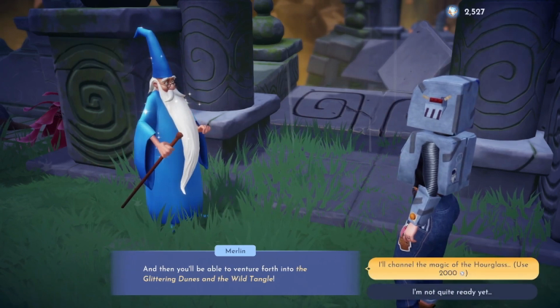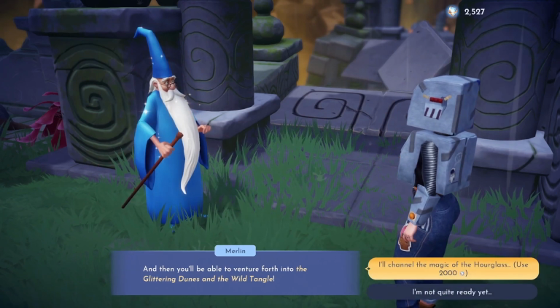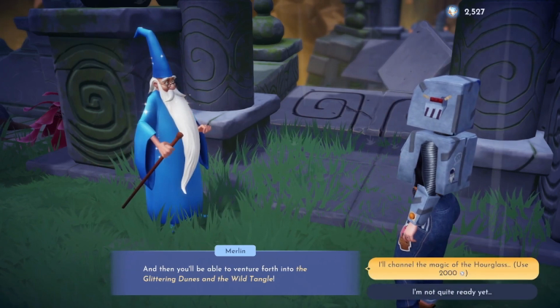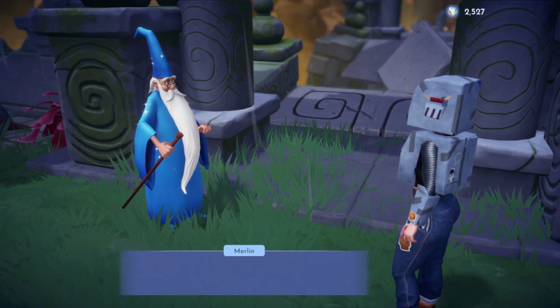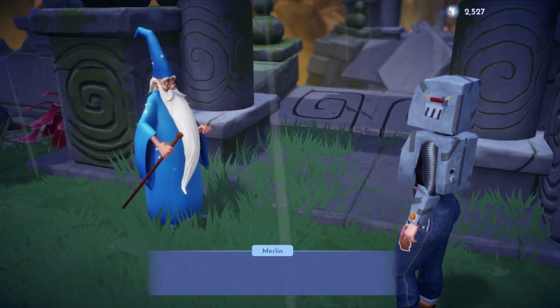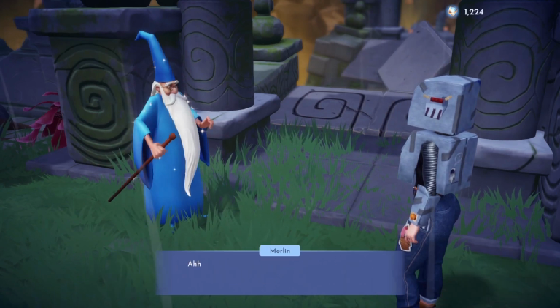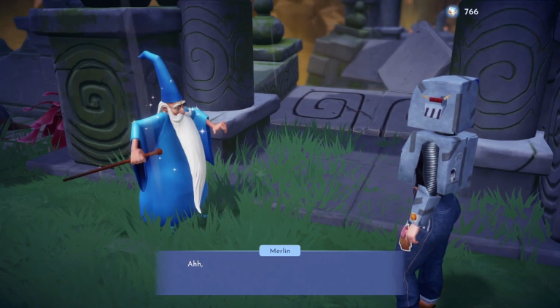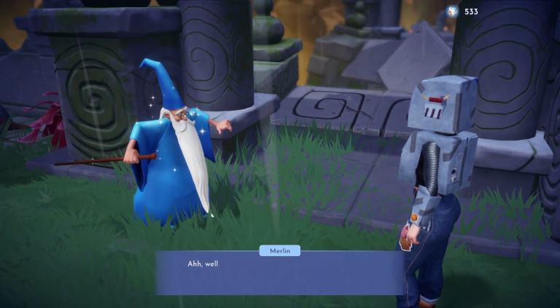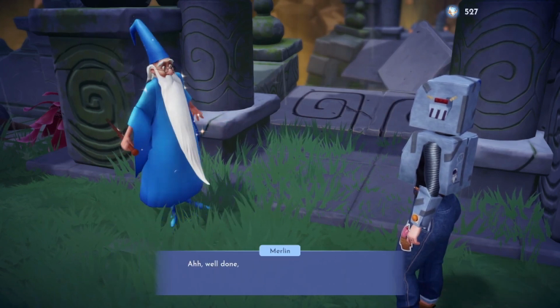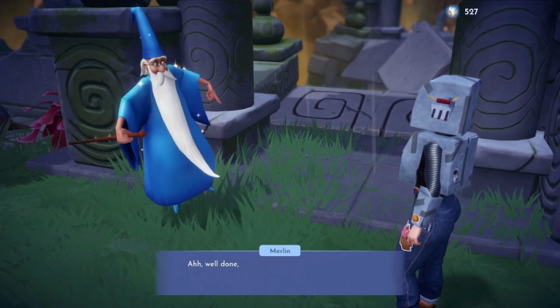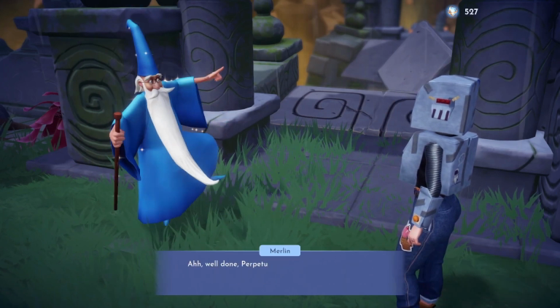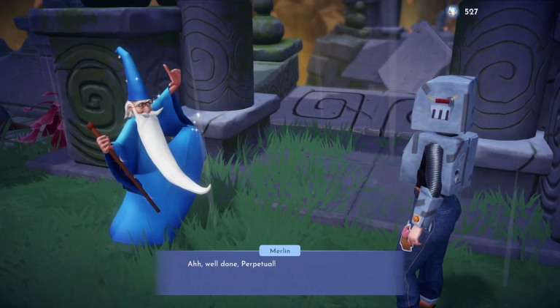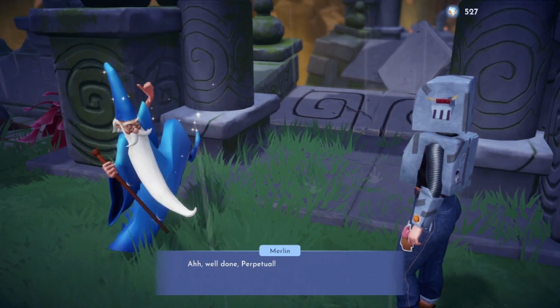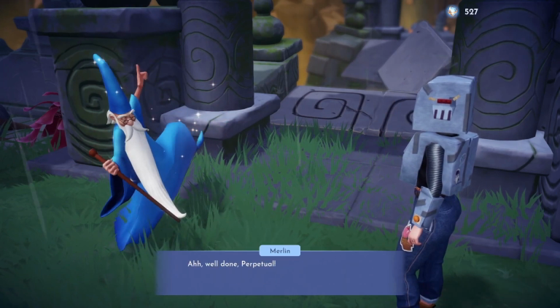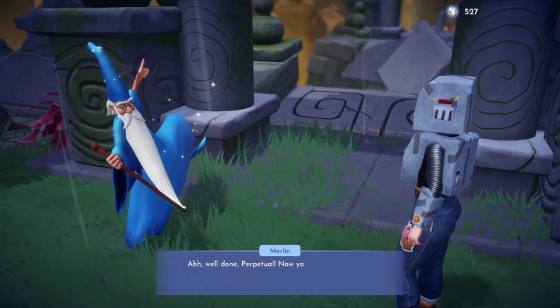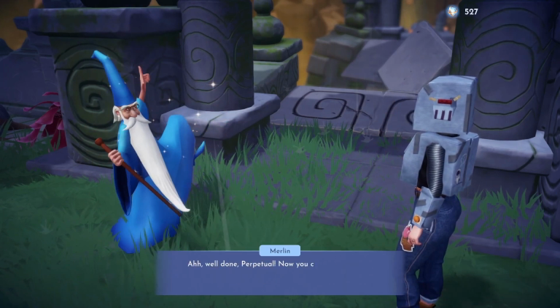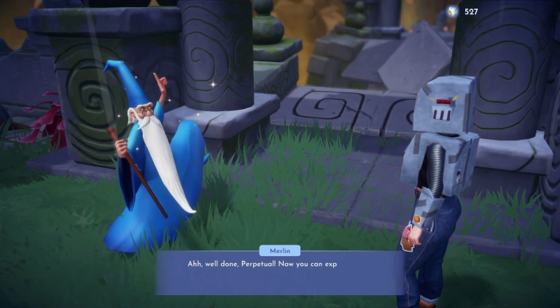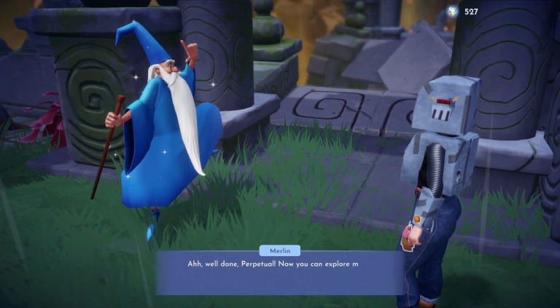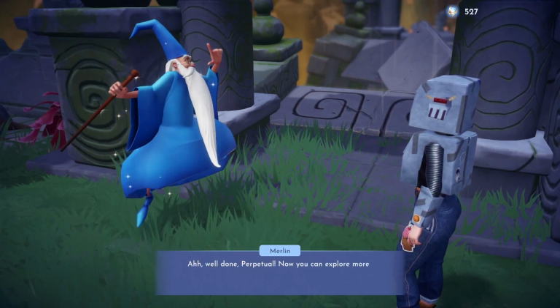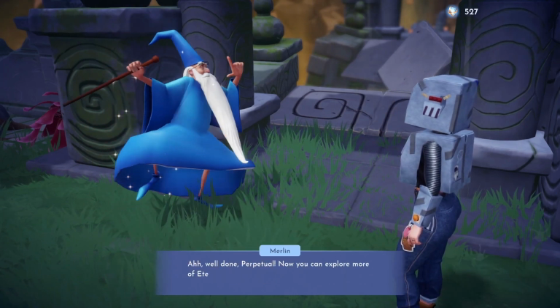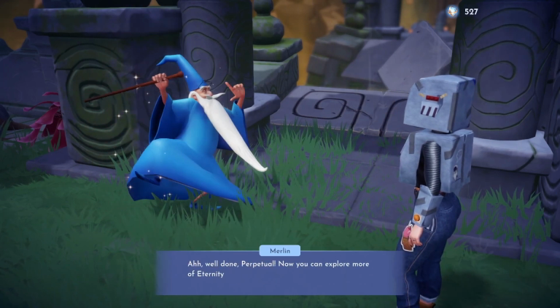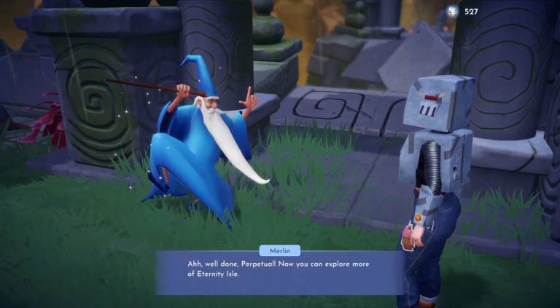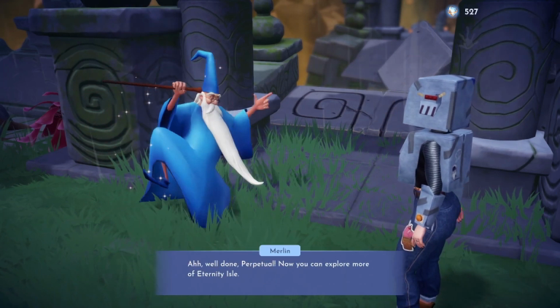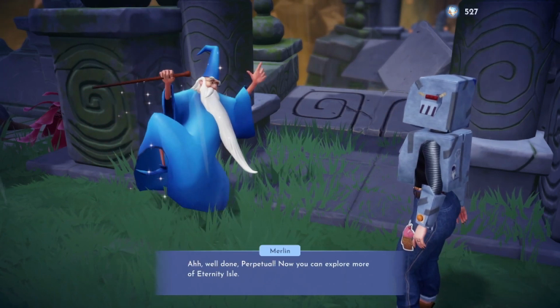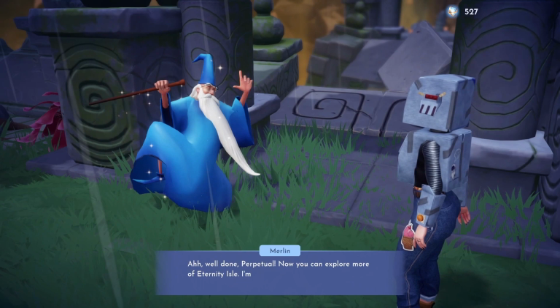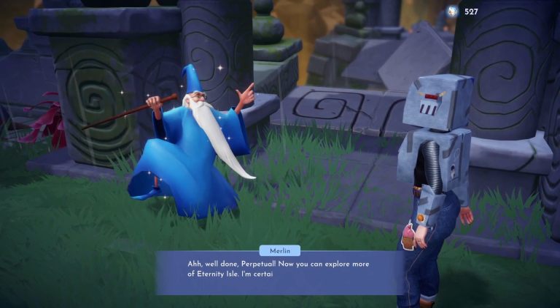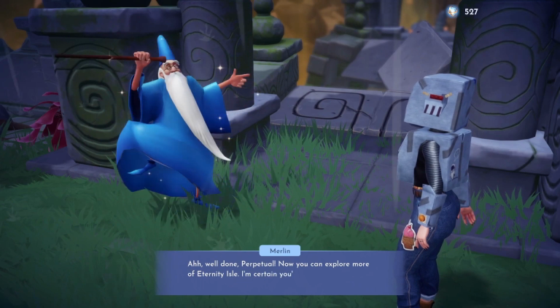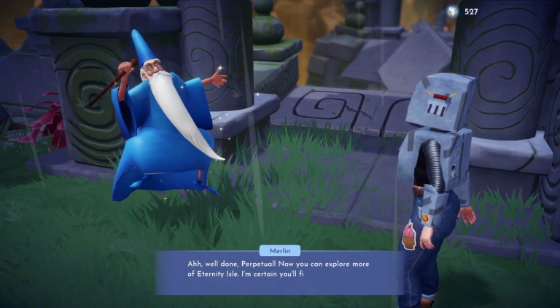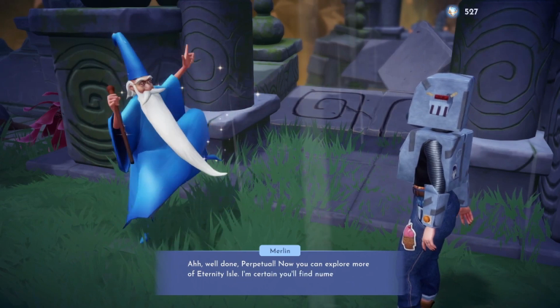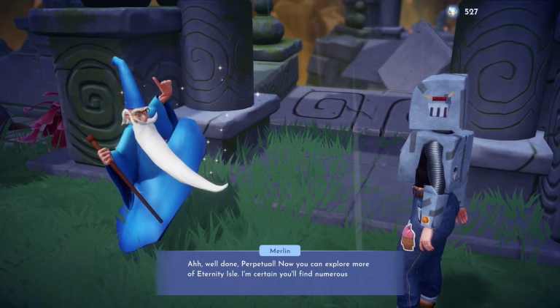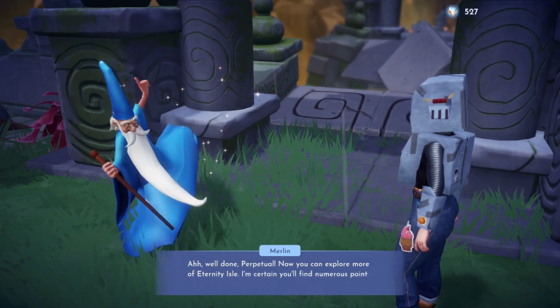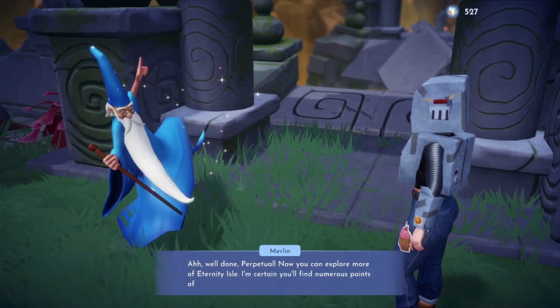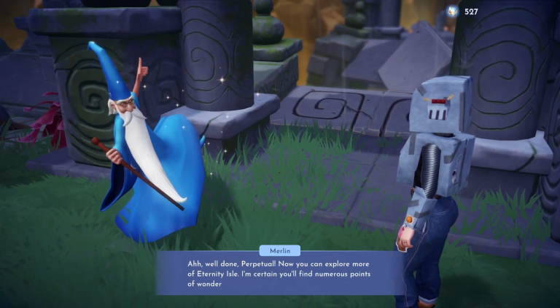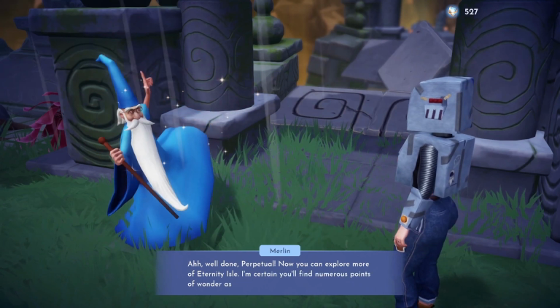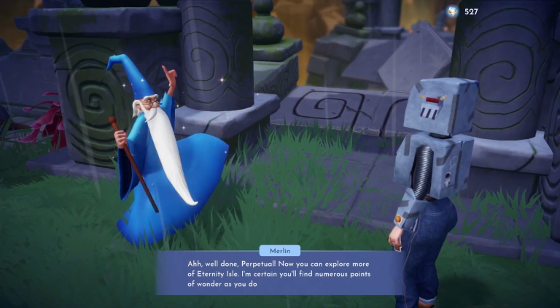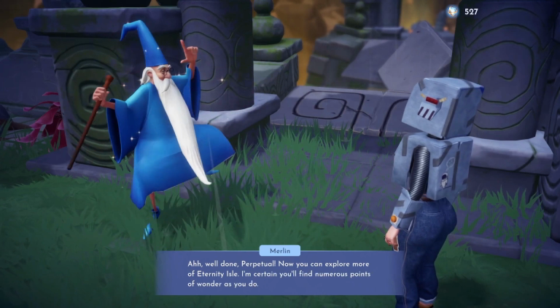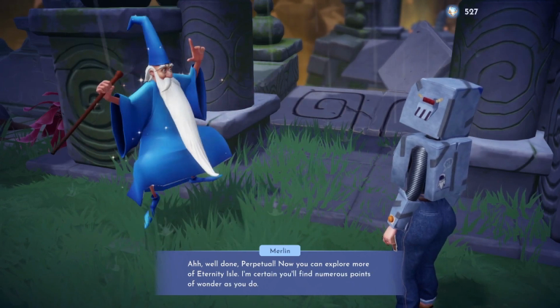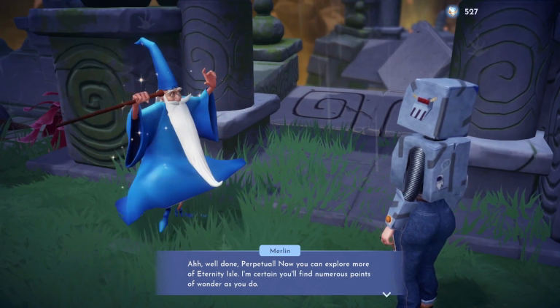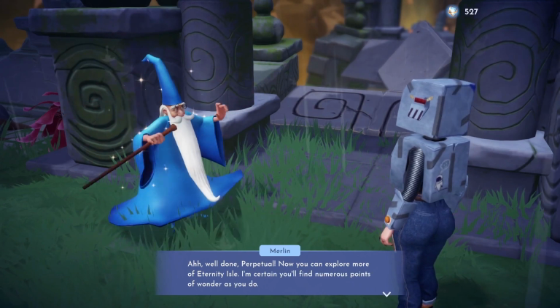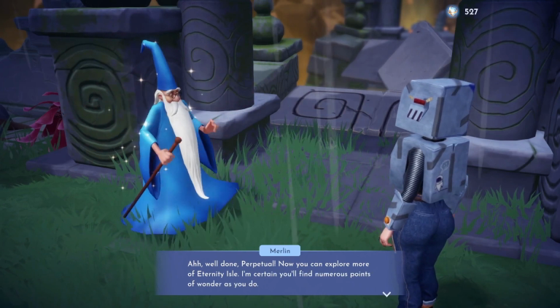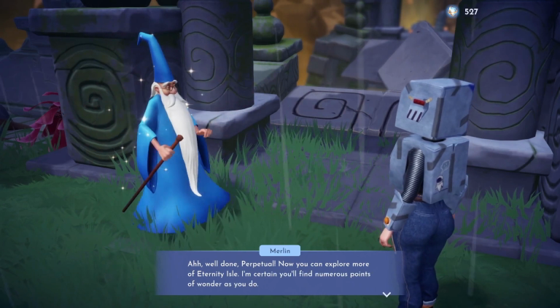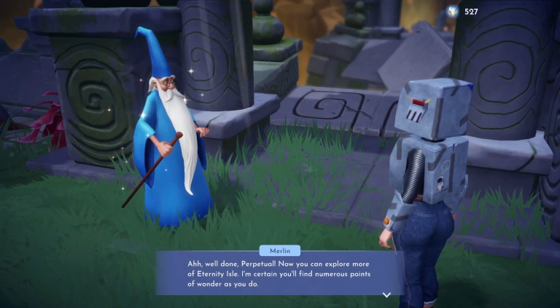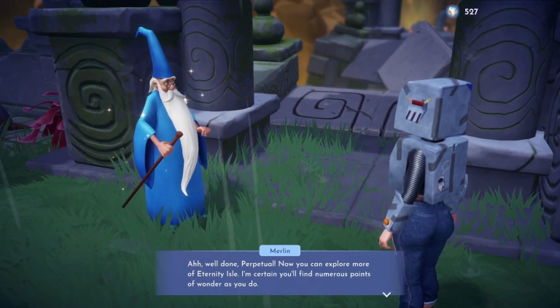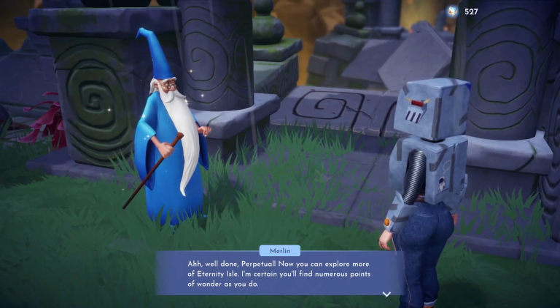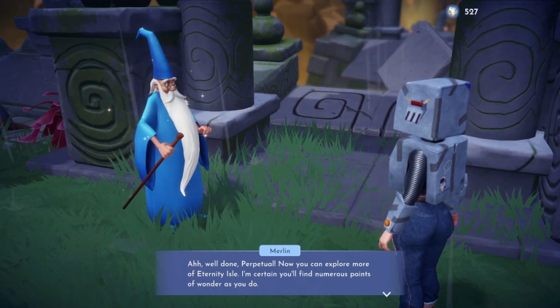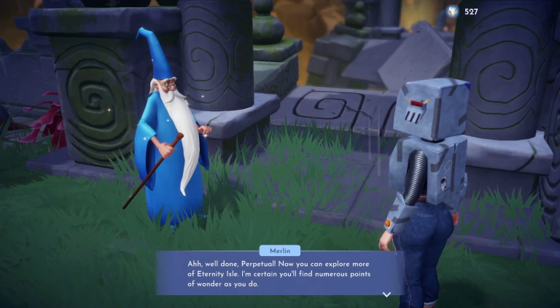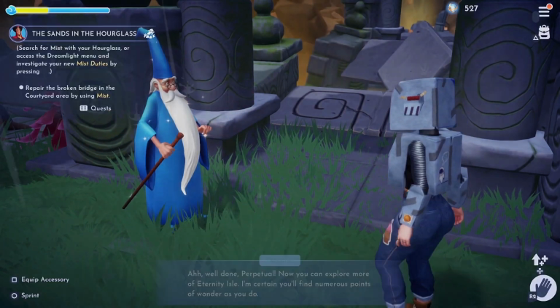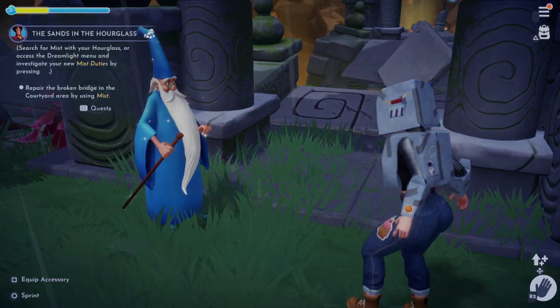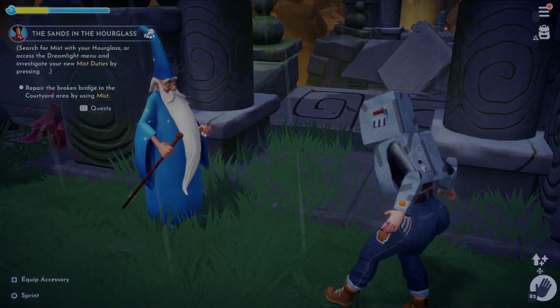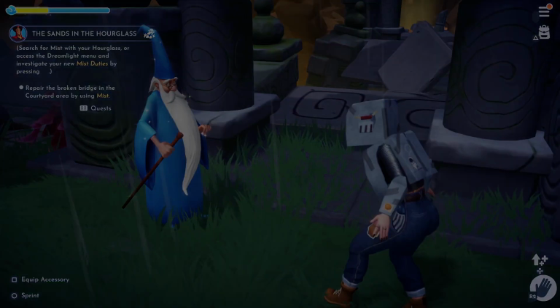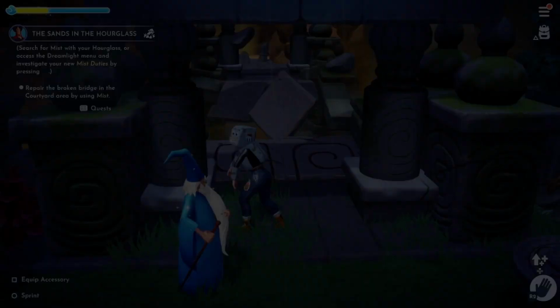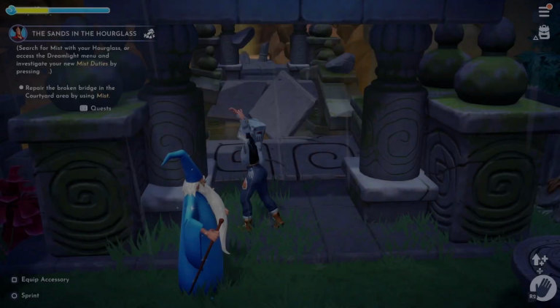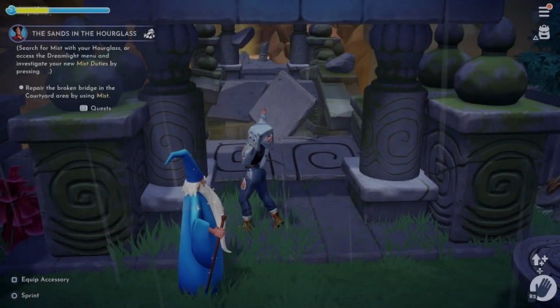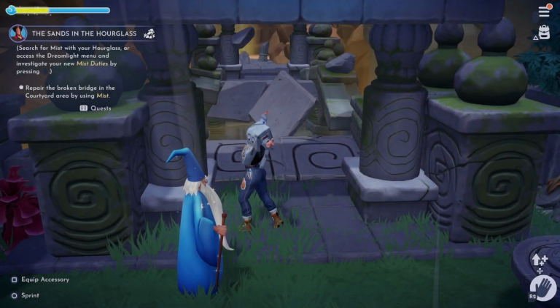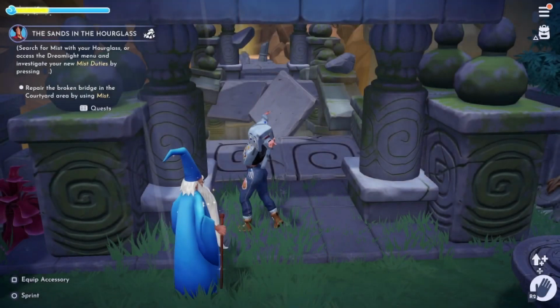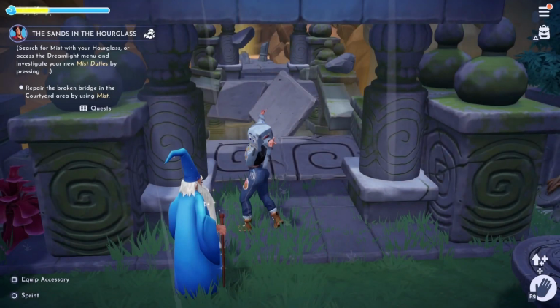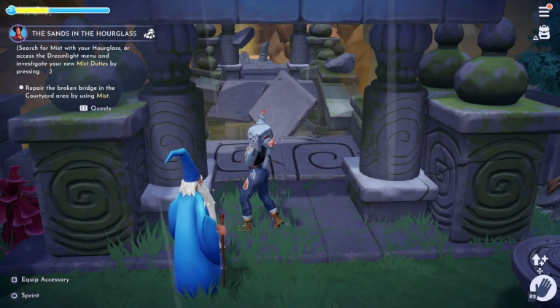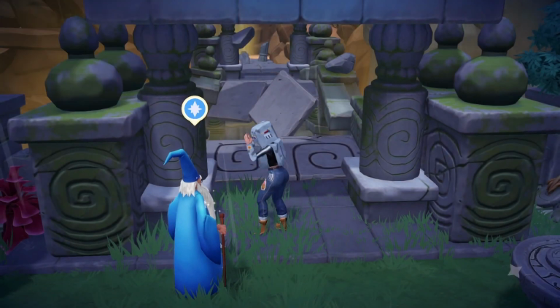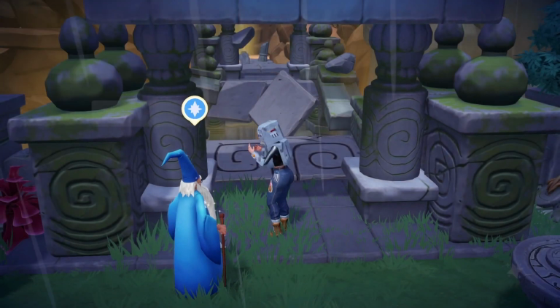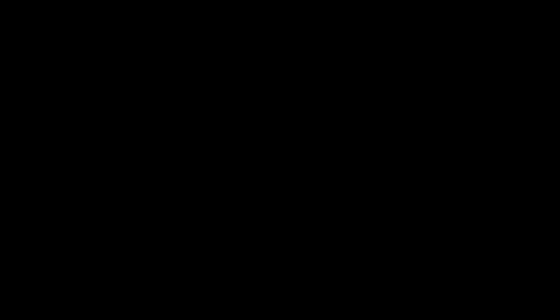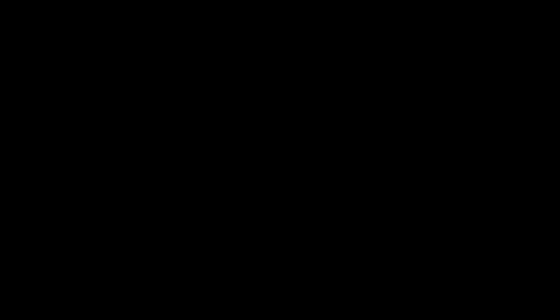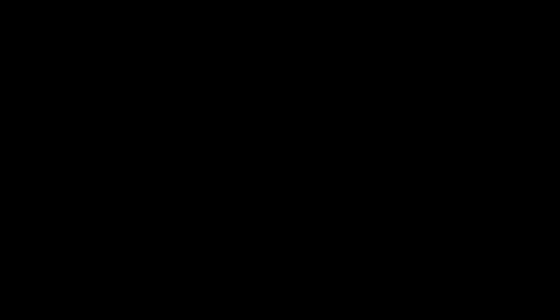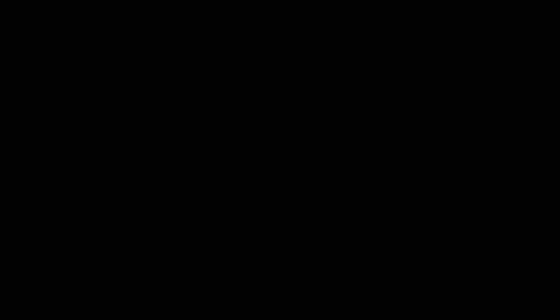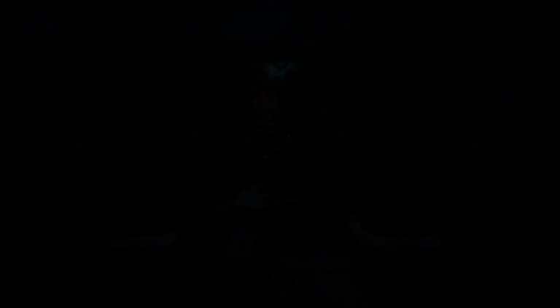Once you're done with Gaston, we can head into The Wild Tangles to help Rapunzel in the quests: The Ancient Door, The Sundial, and The Tower.